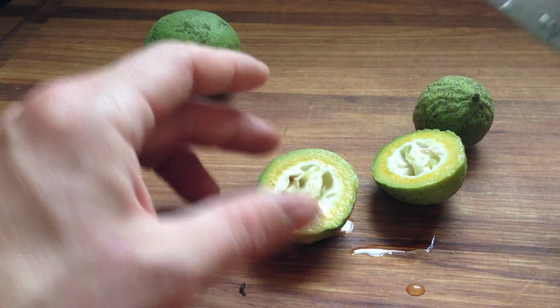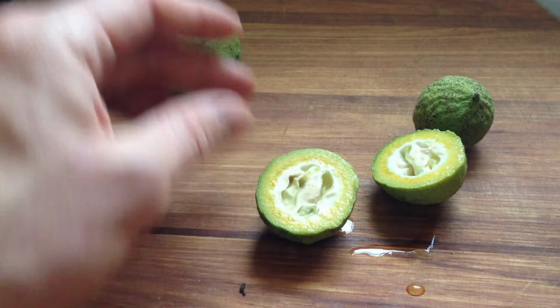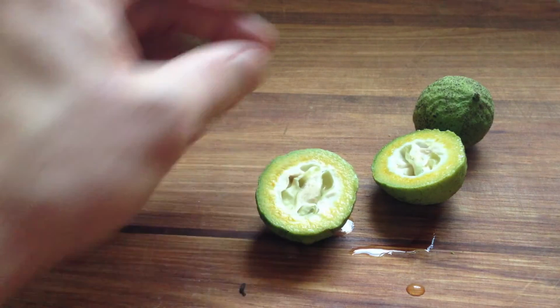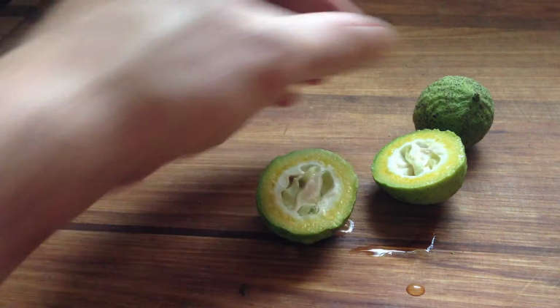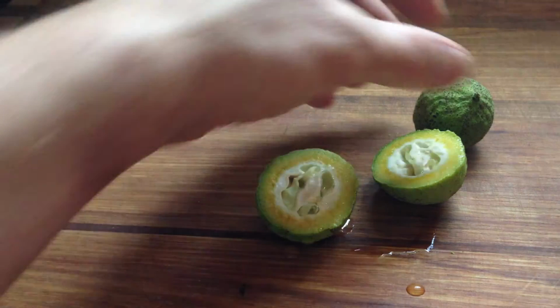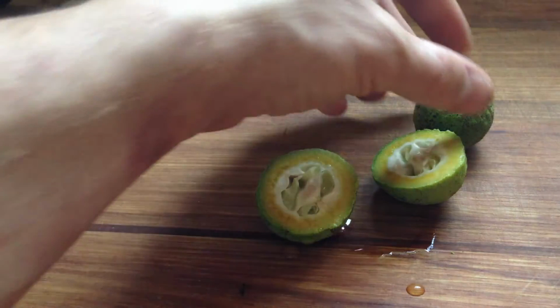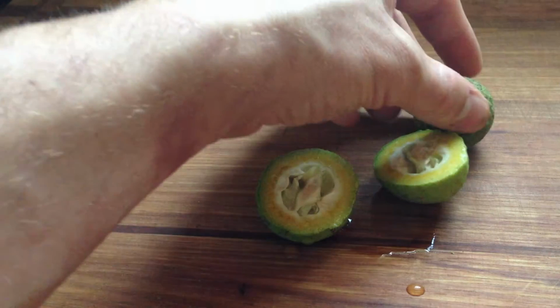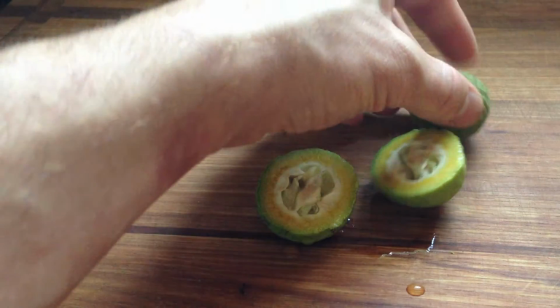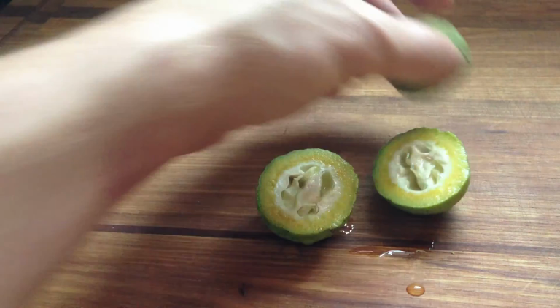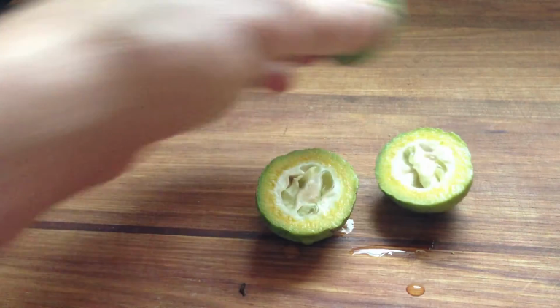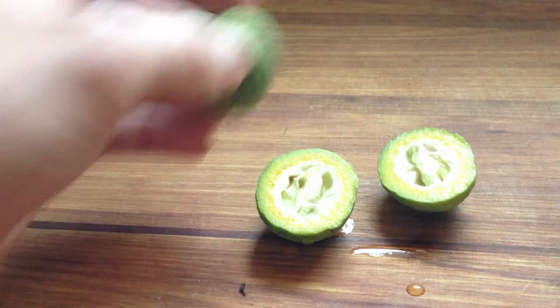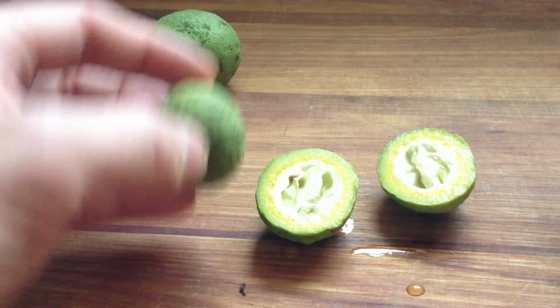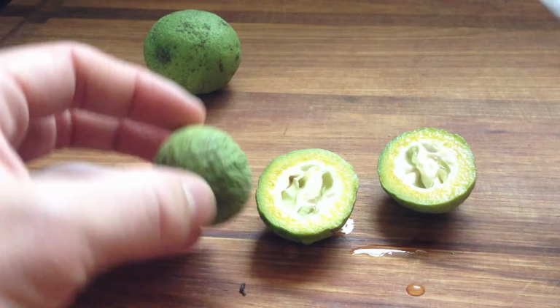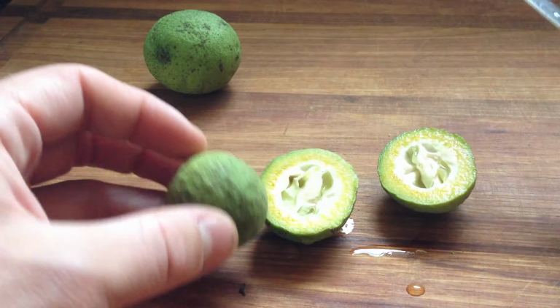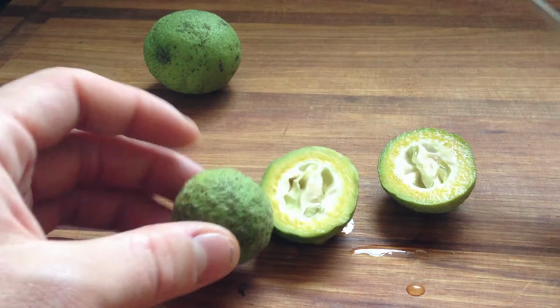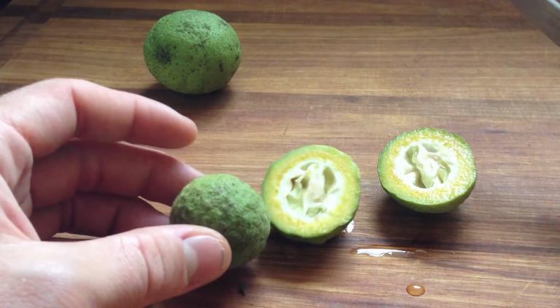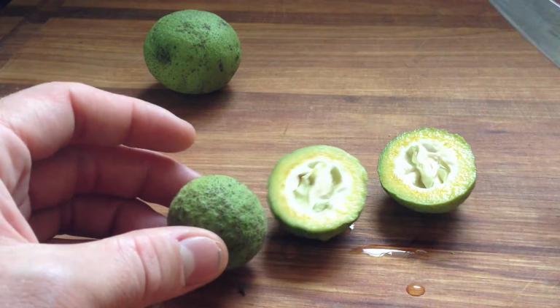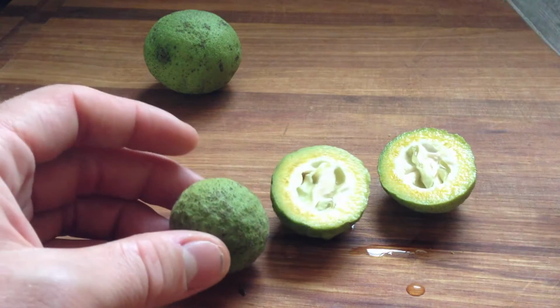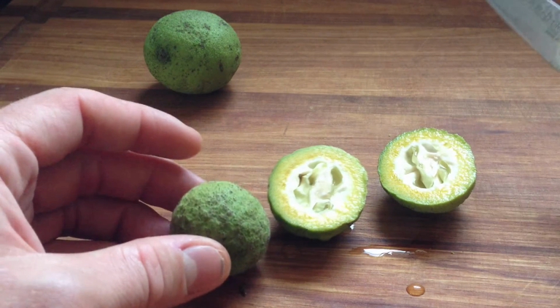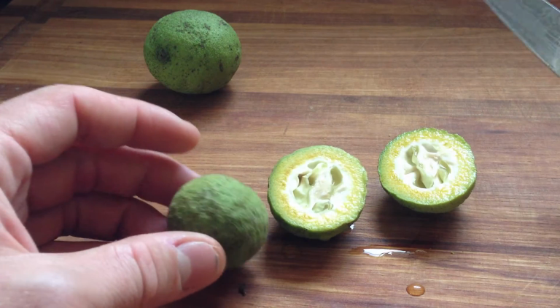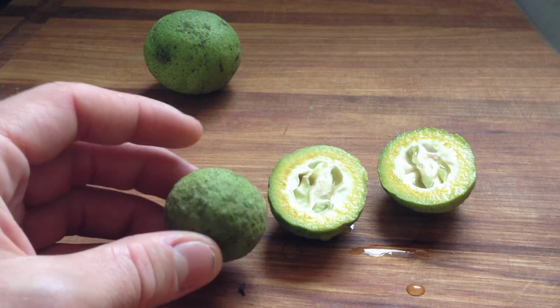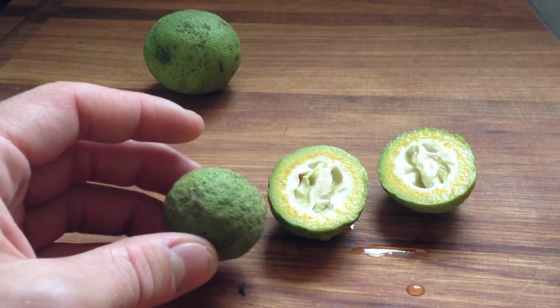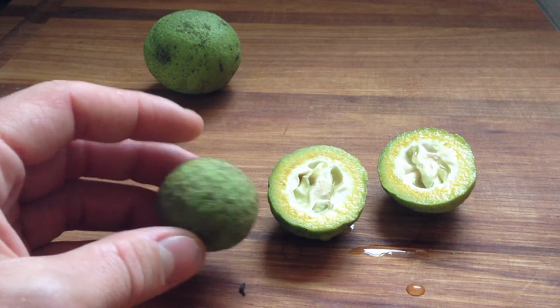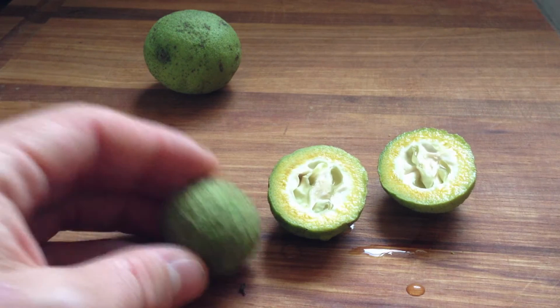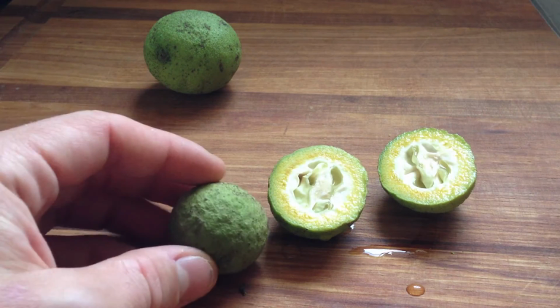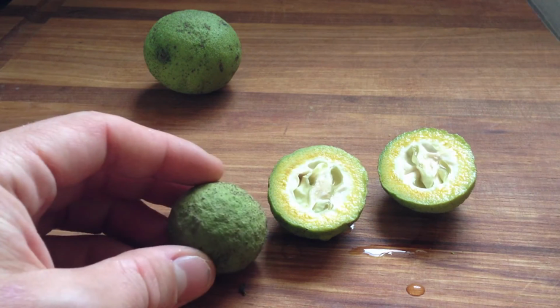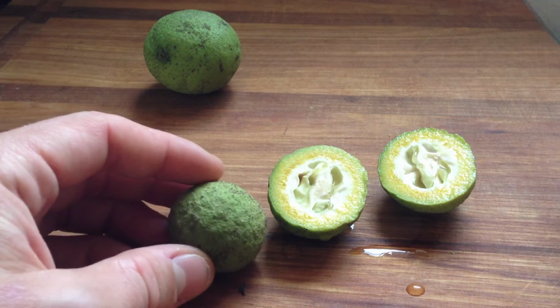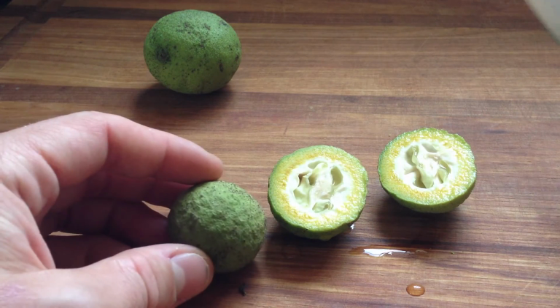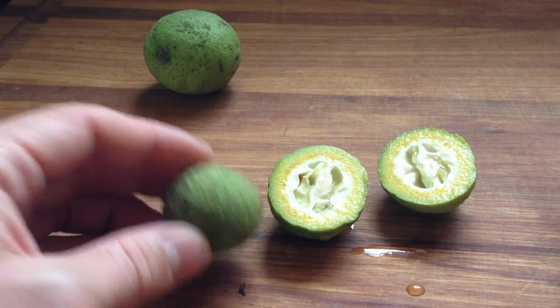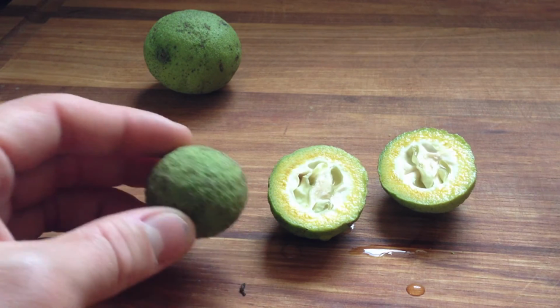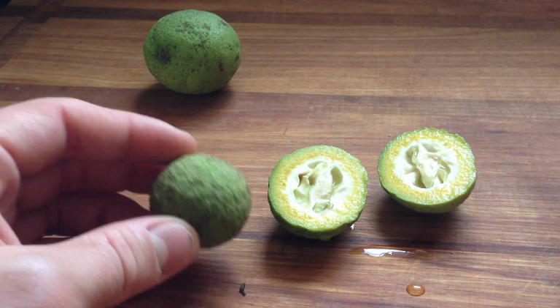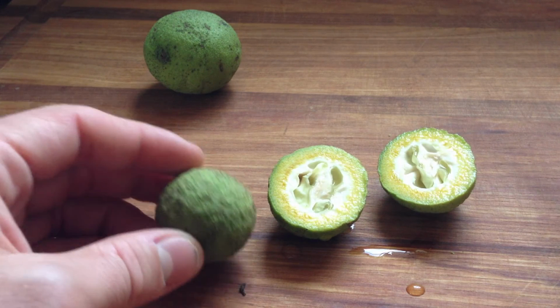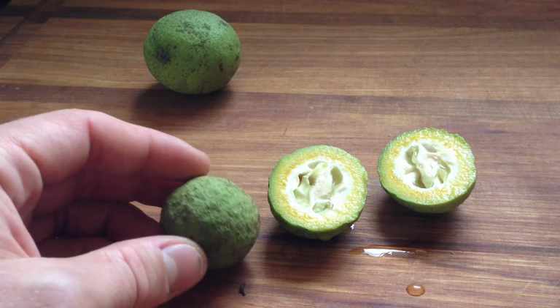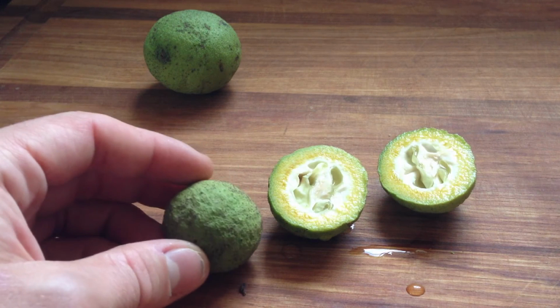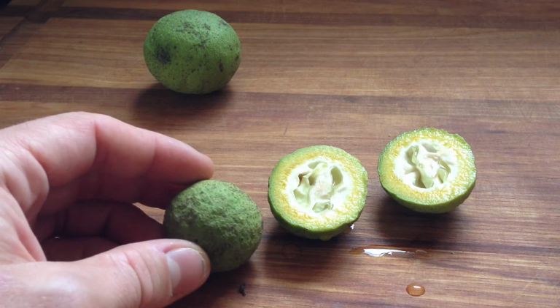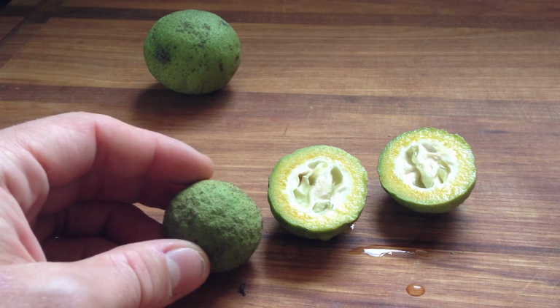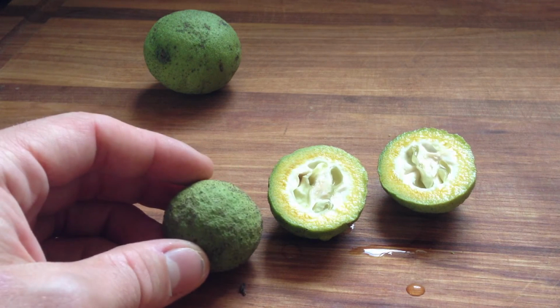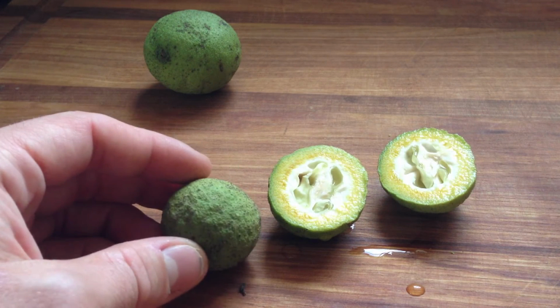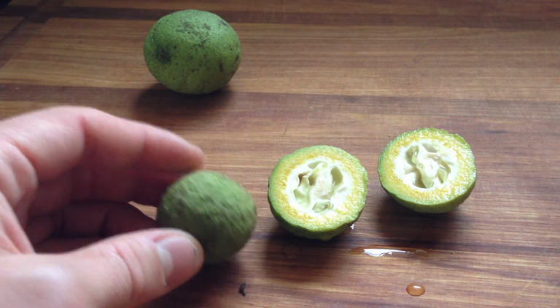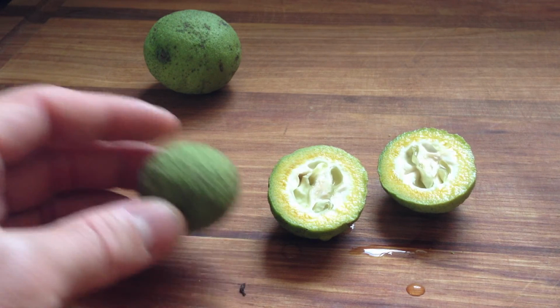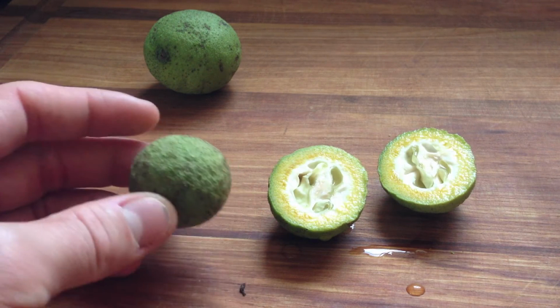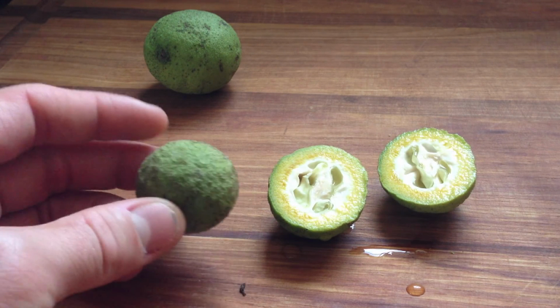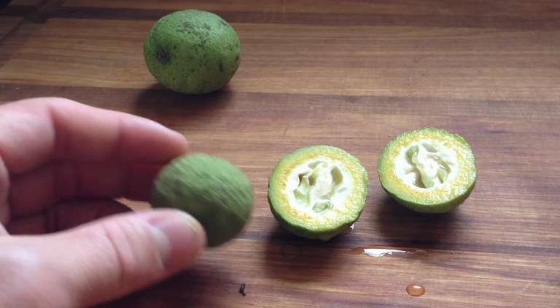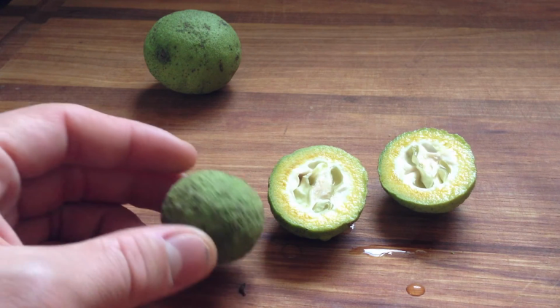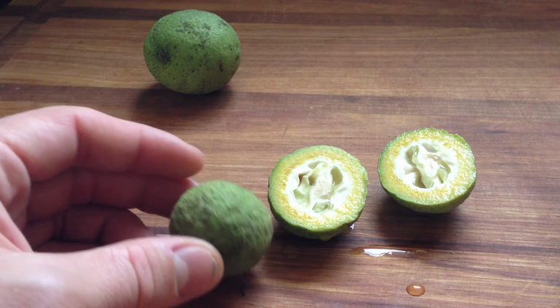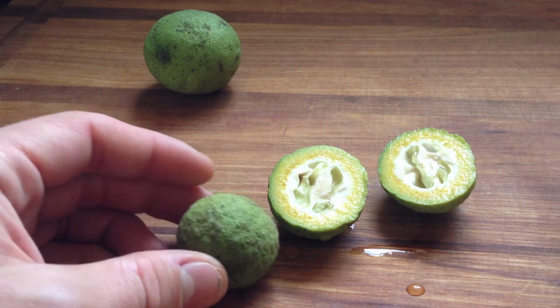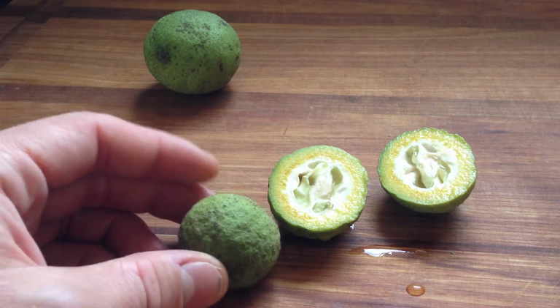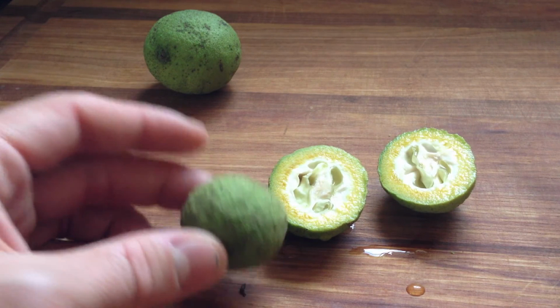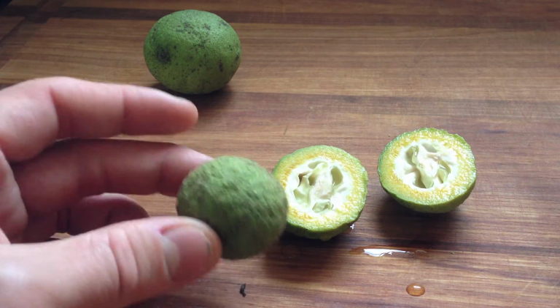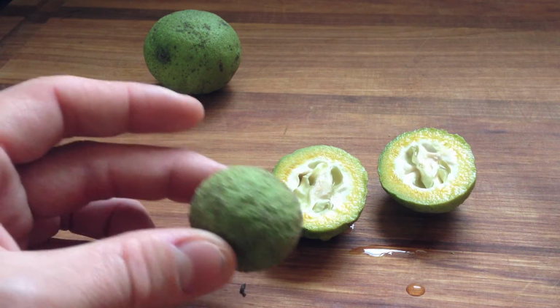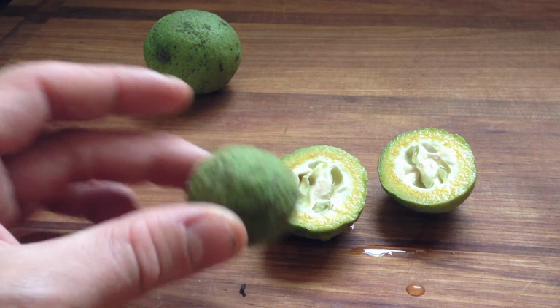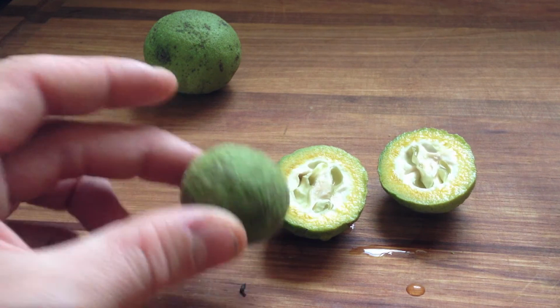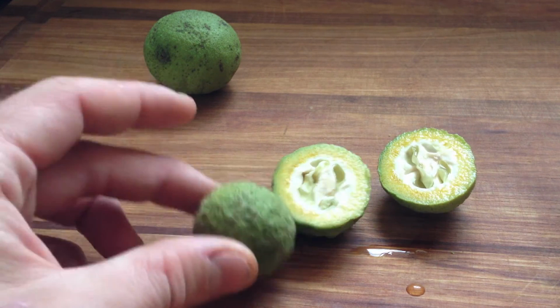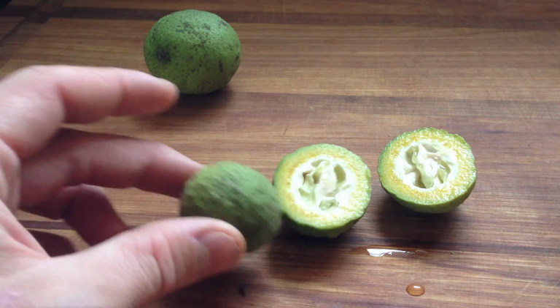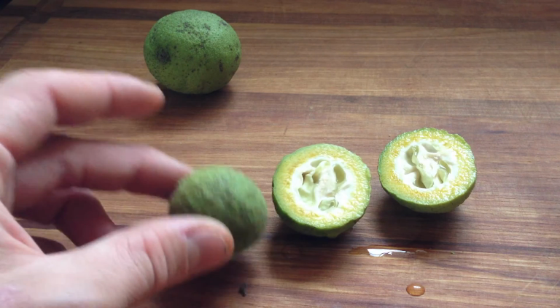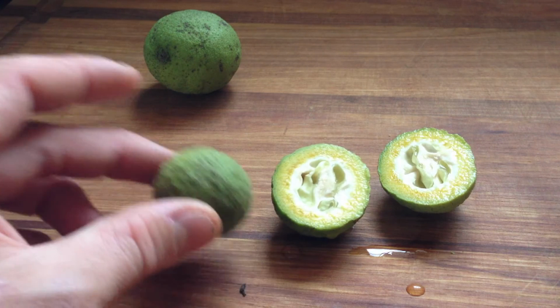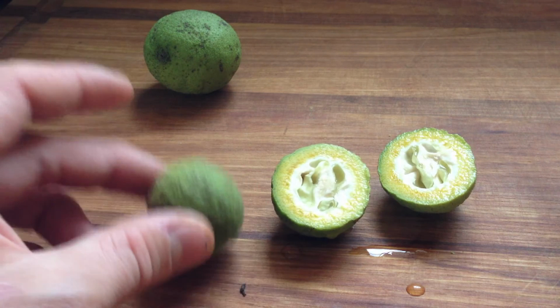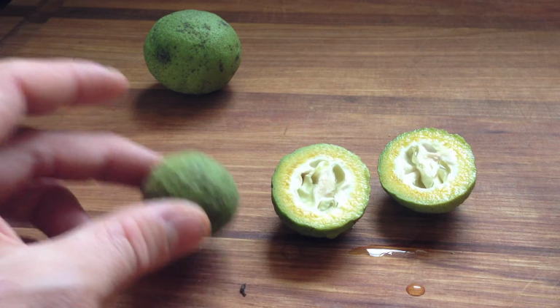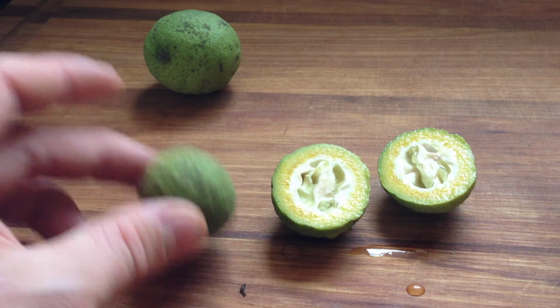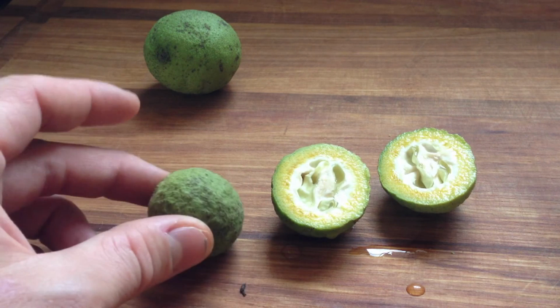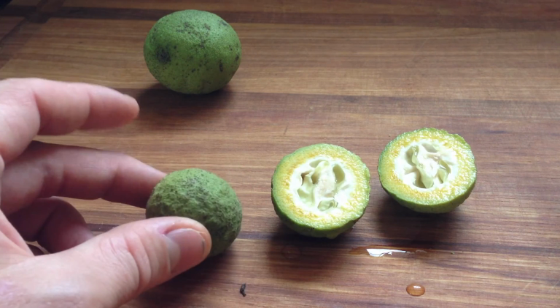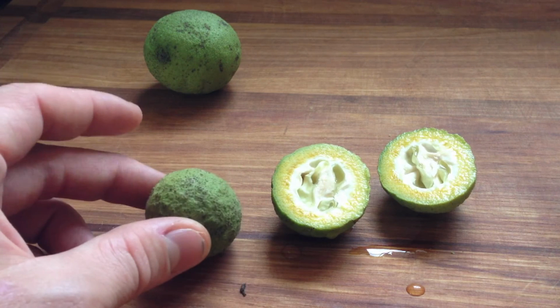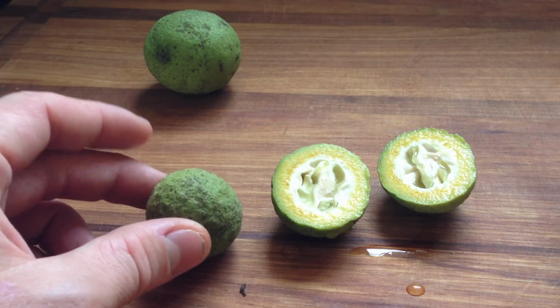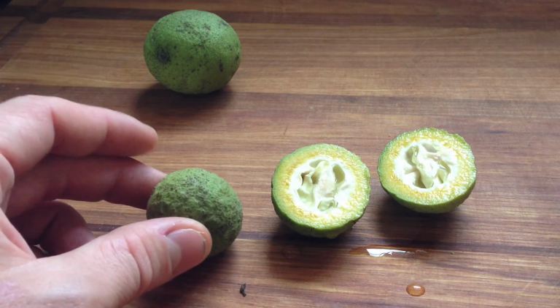So, when you're picking black walnuts to make nocino, or a vin de noir, or black walnut vinegar, you want to get them directly from the tree.